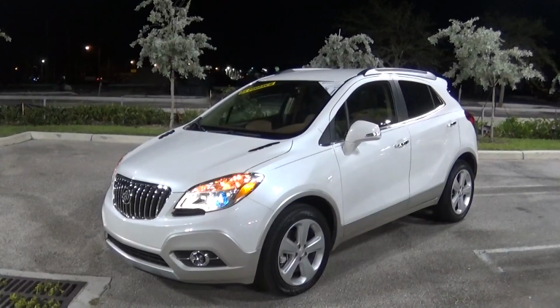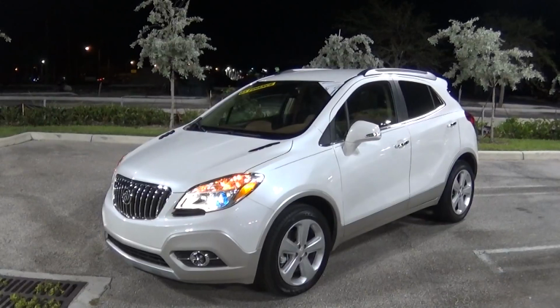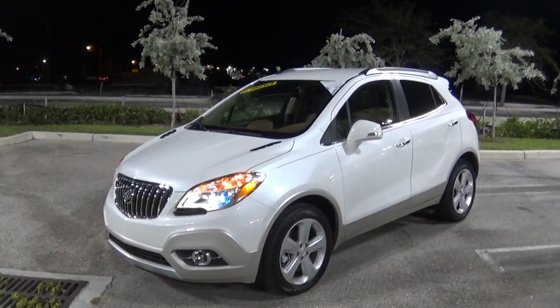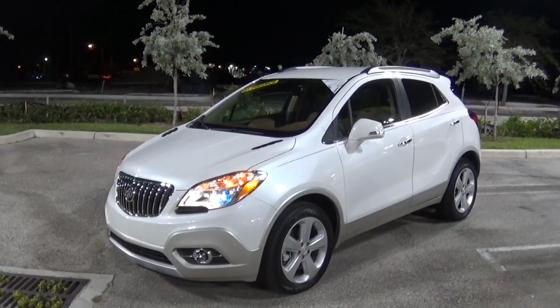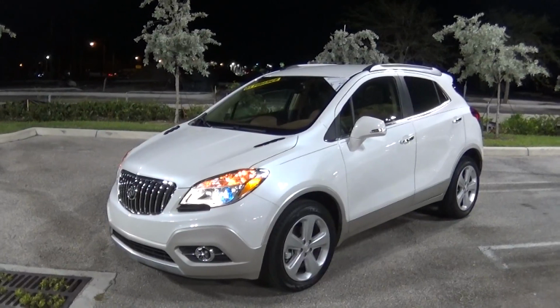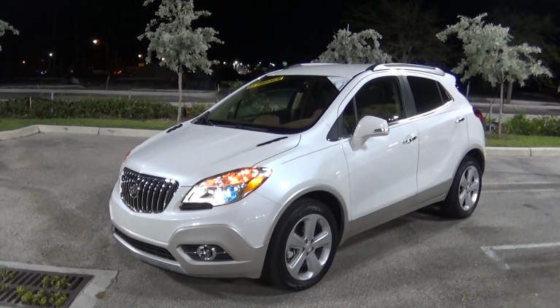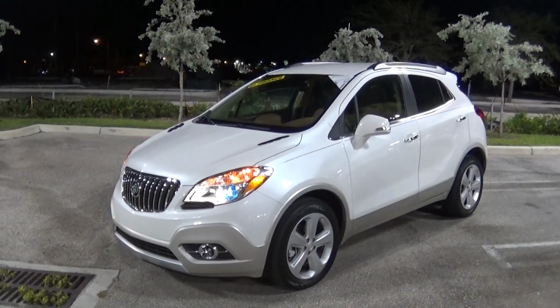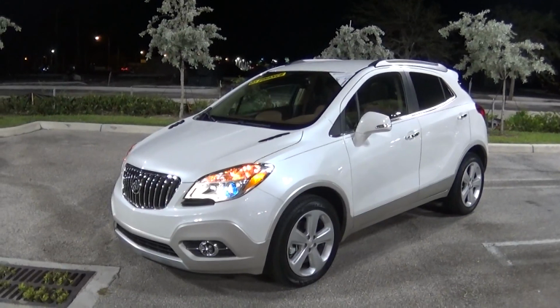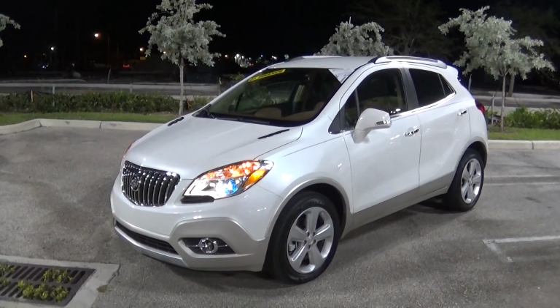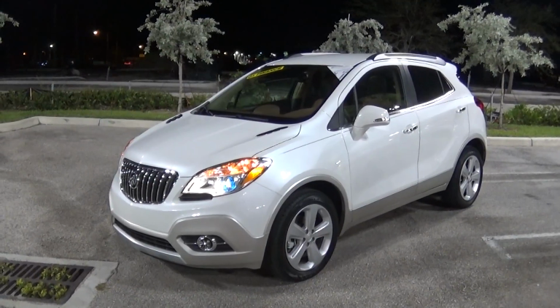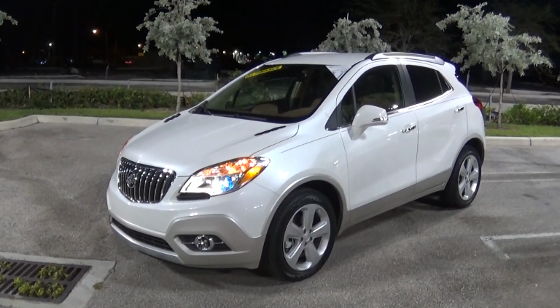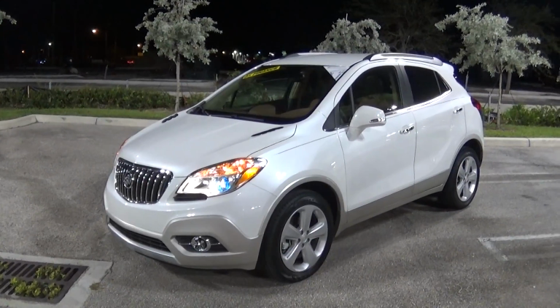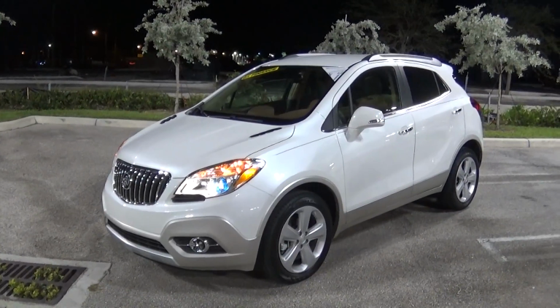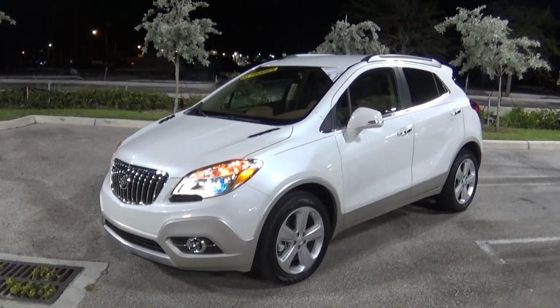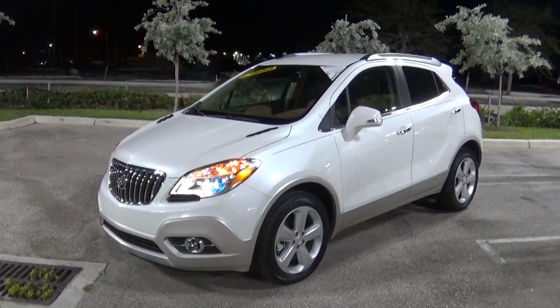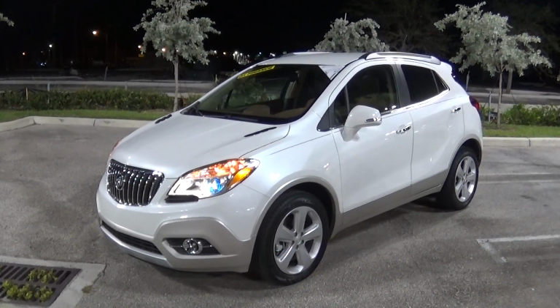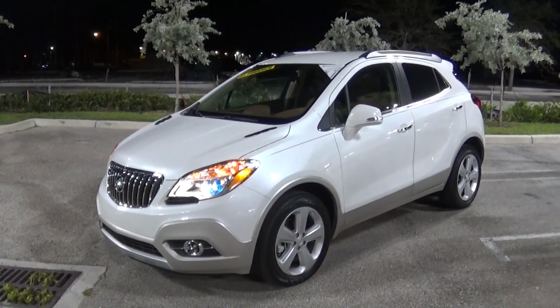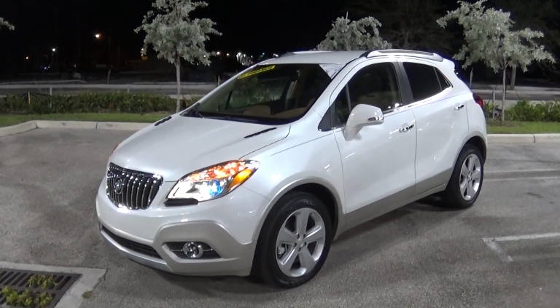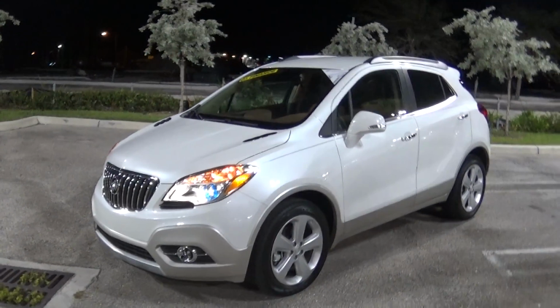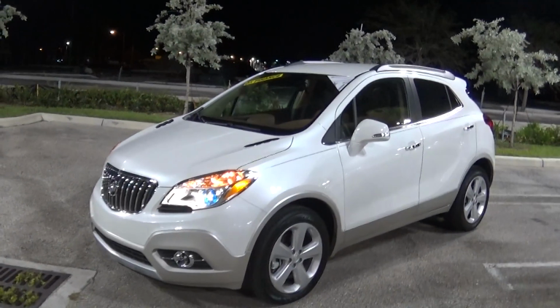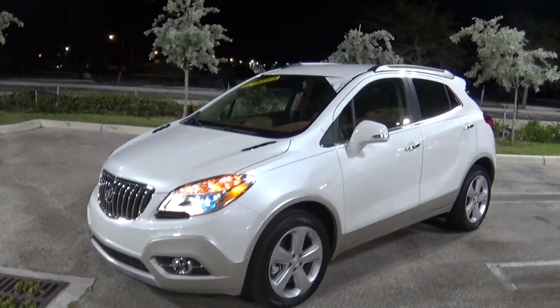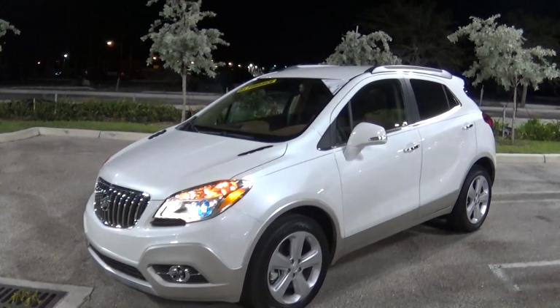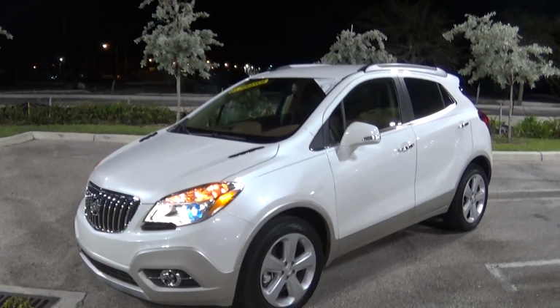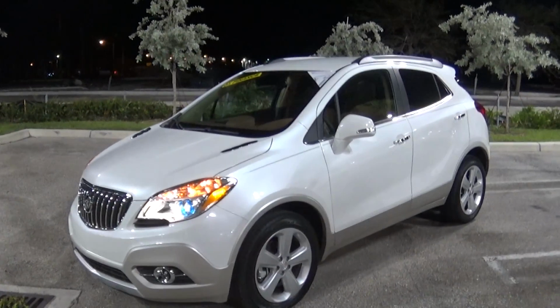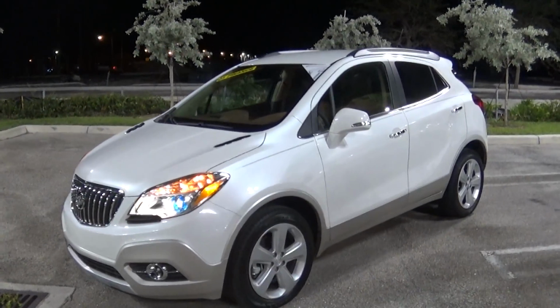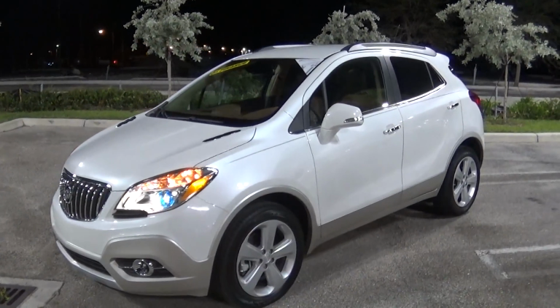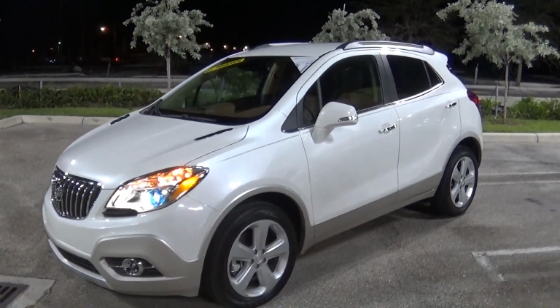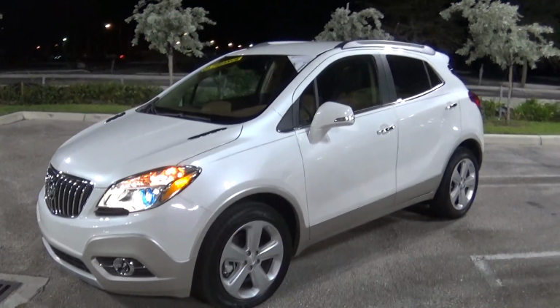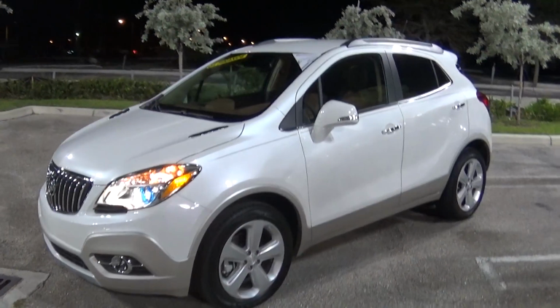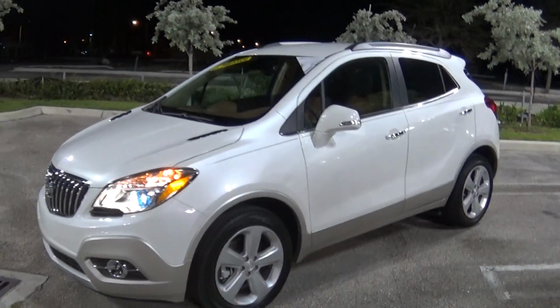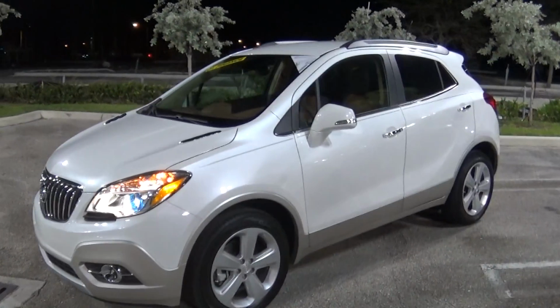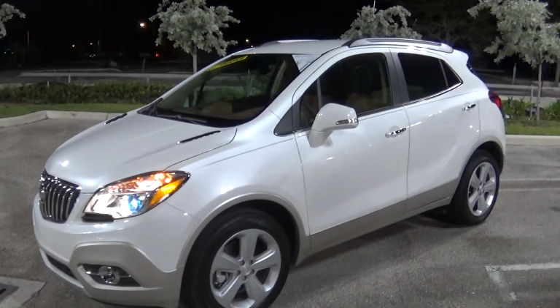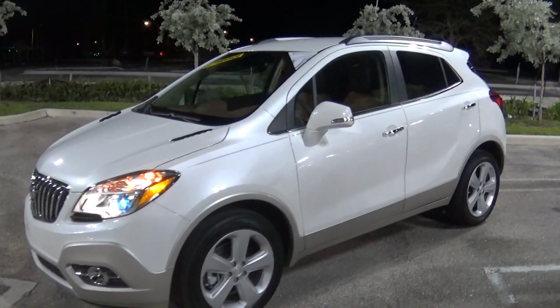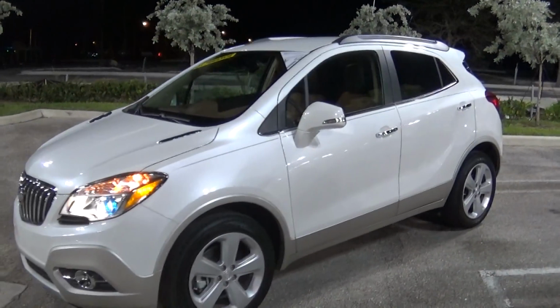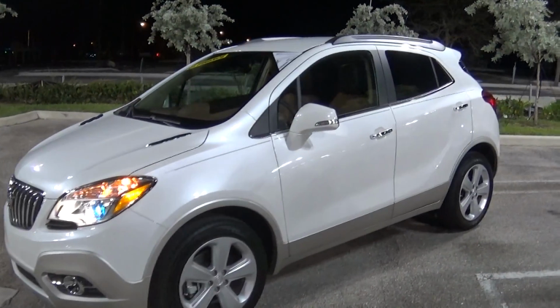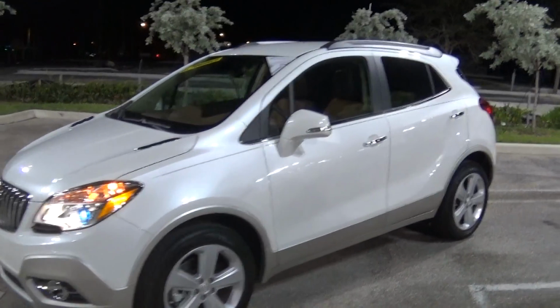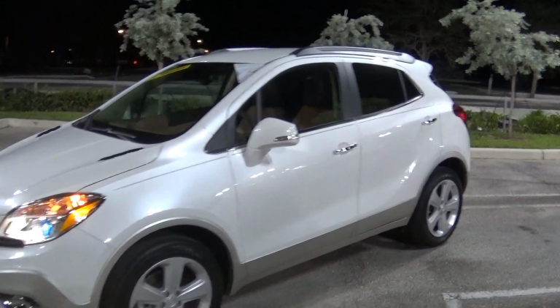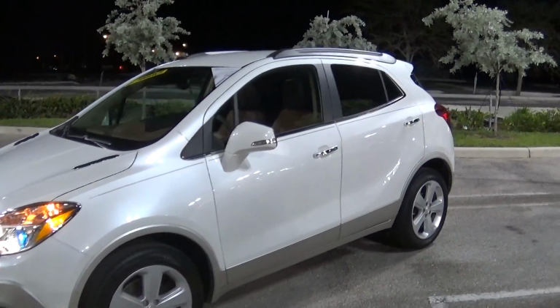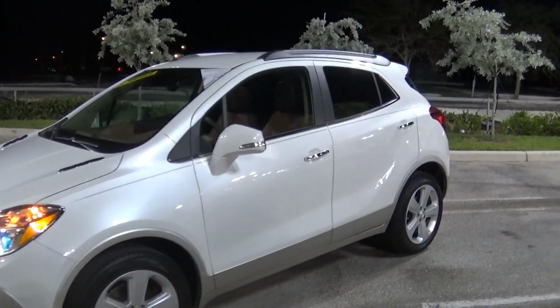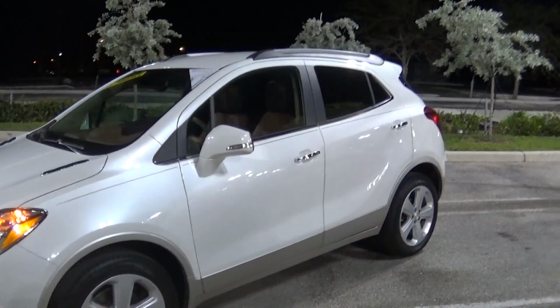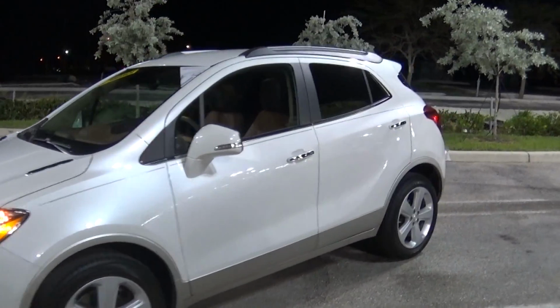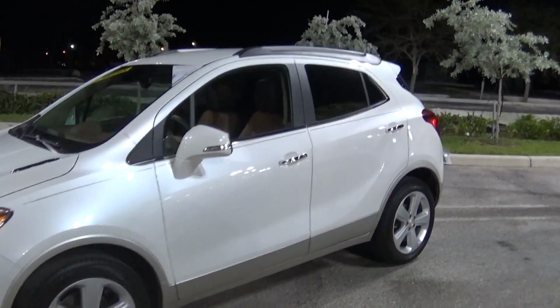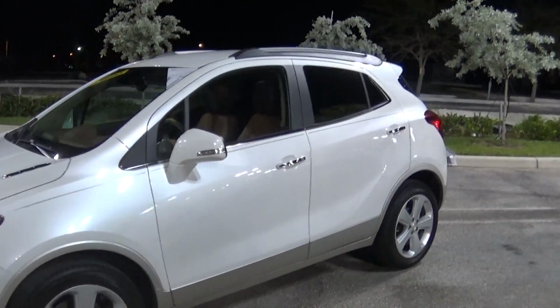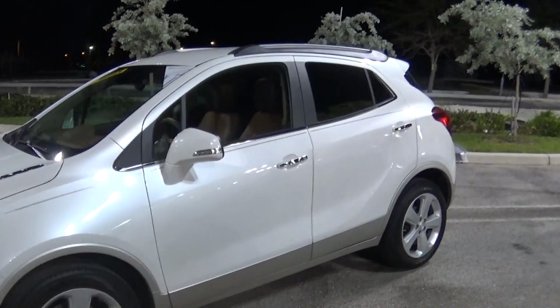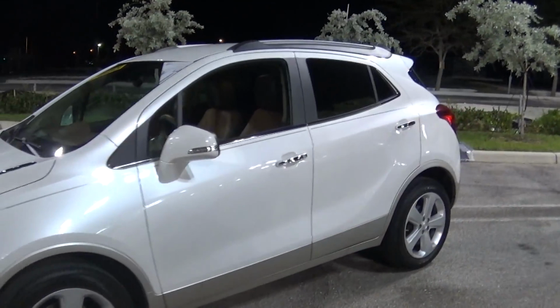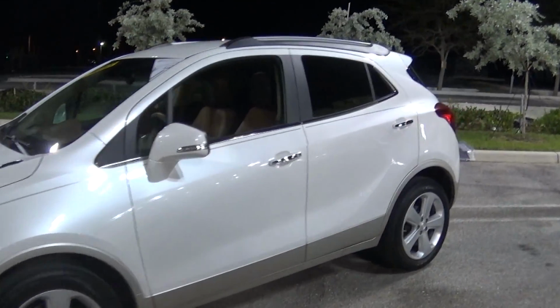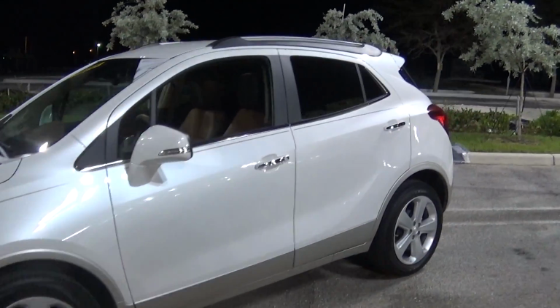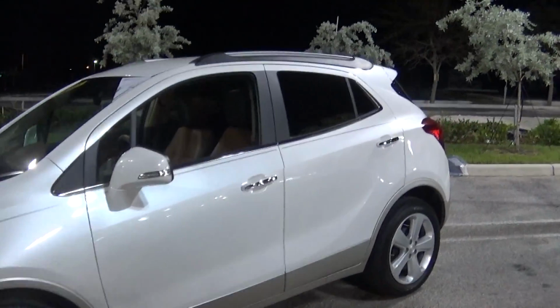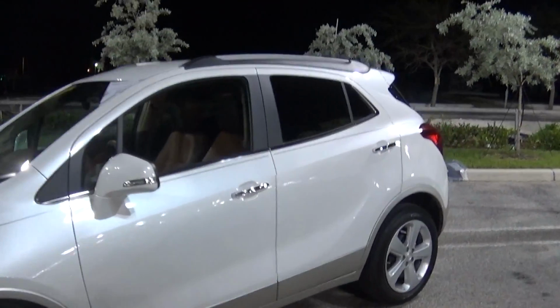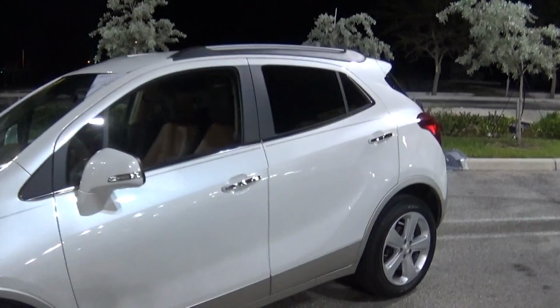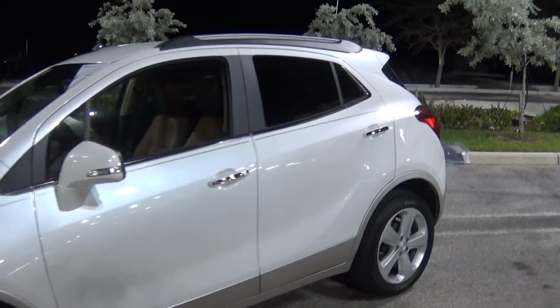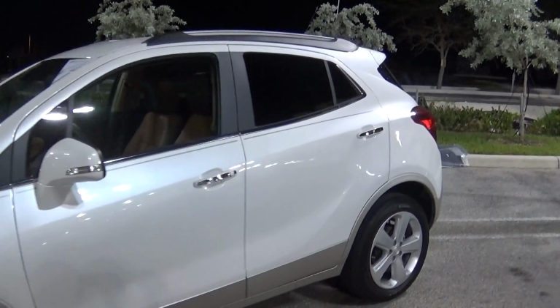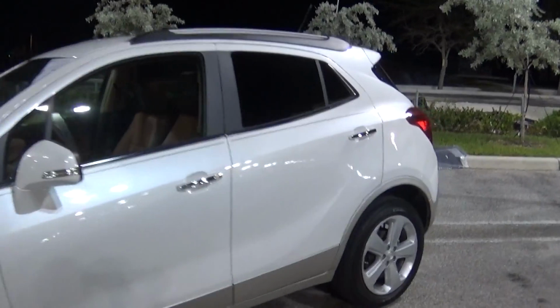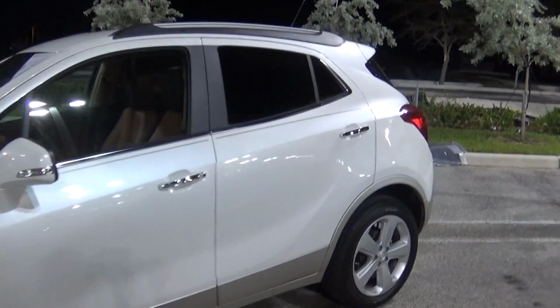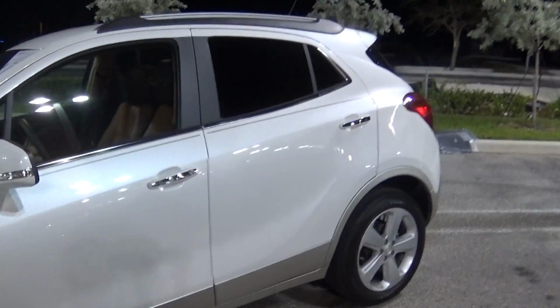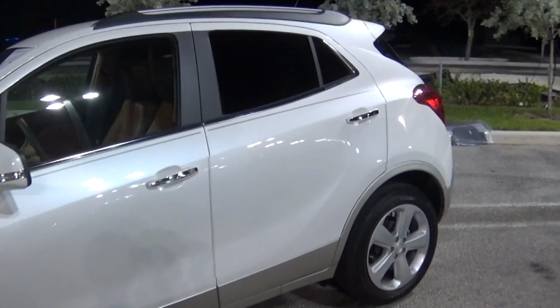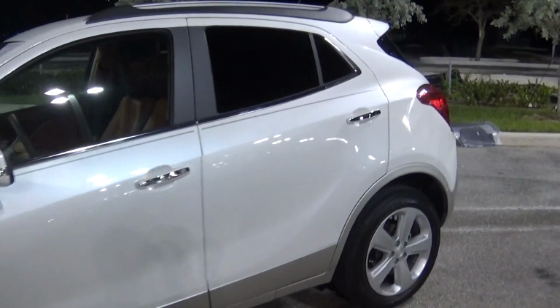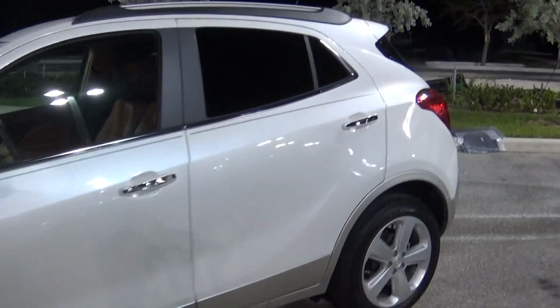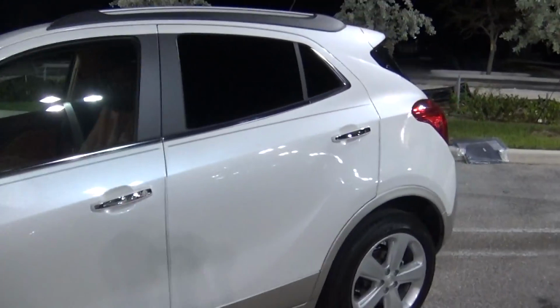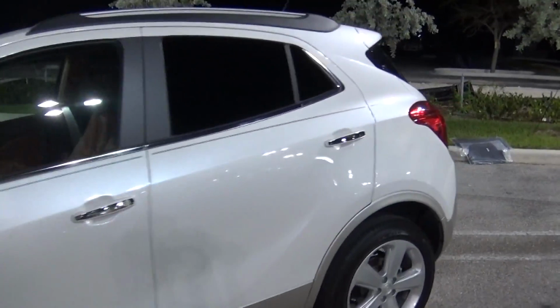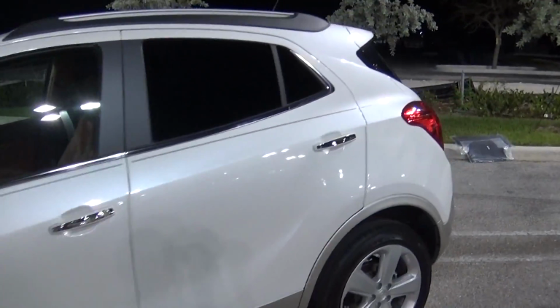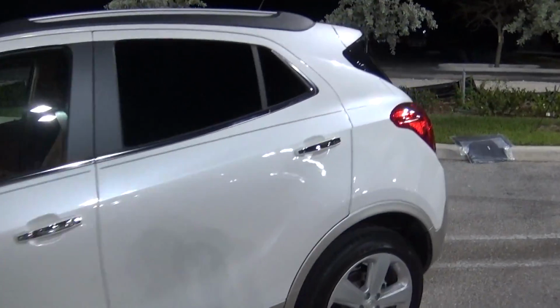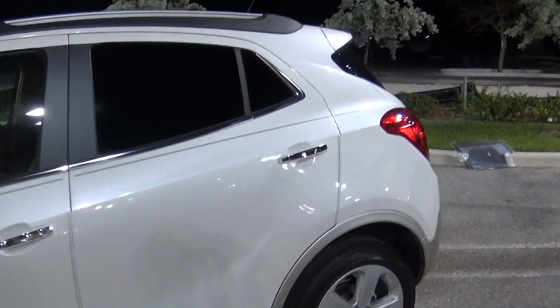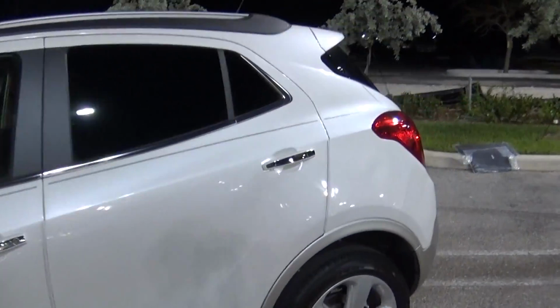Hello Mickey, this is Jacqueline with Delray Buick GMC. What we have here is a 2015 Buick Encore.